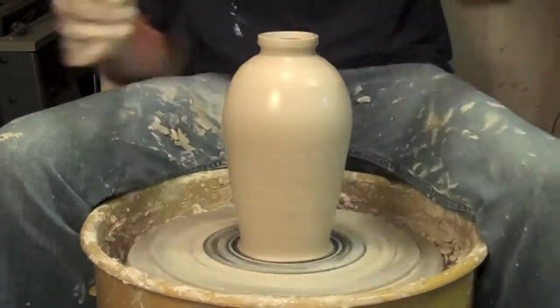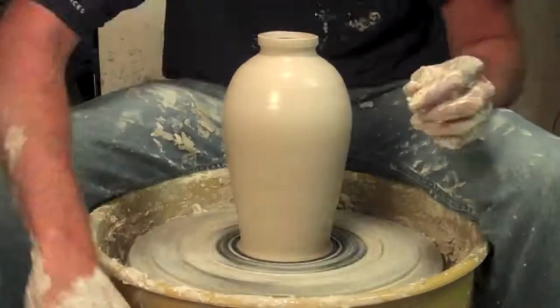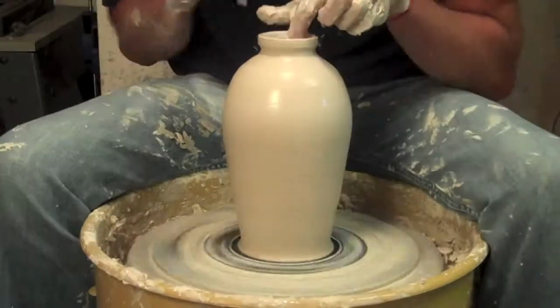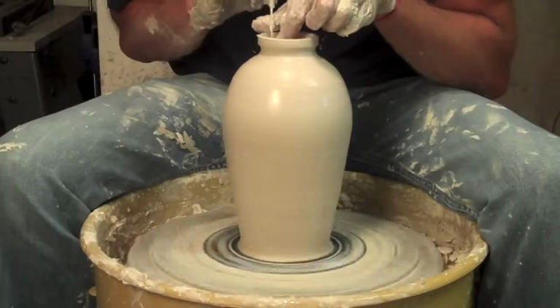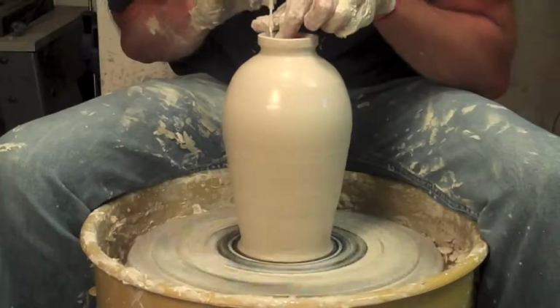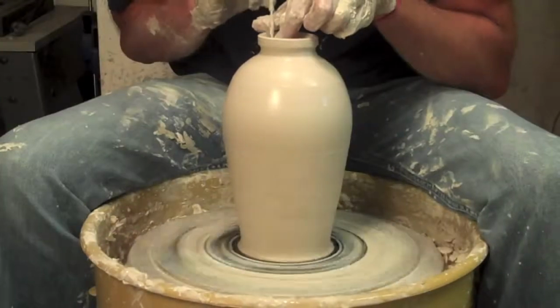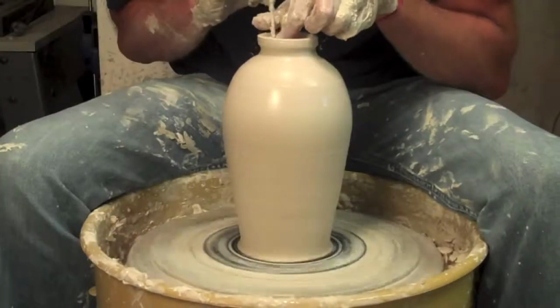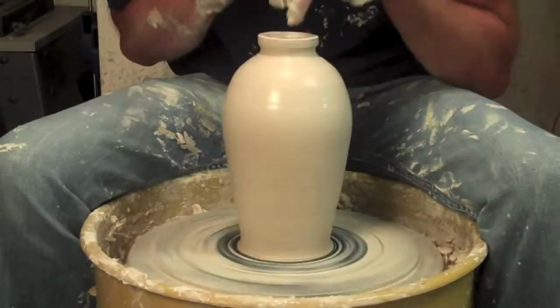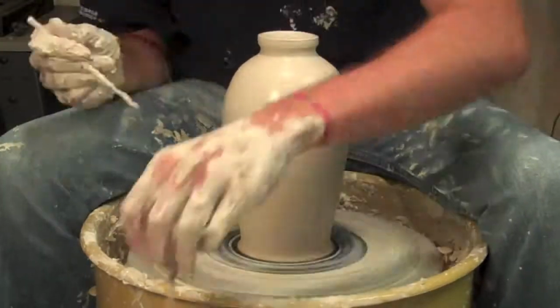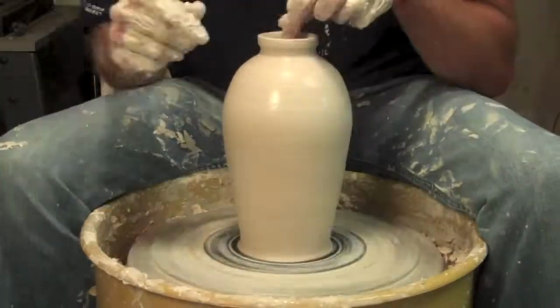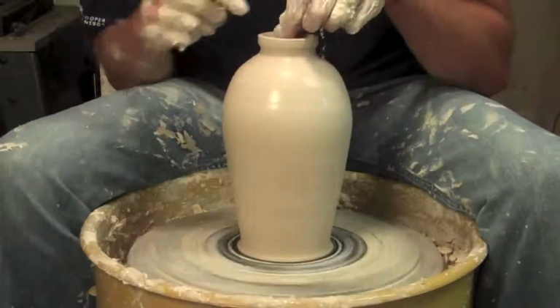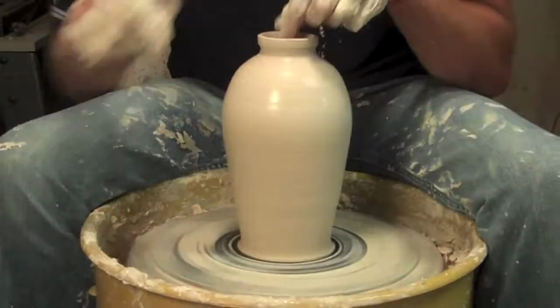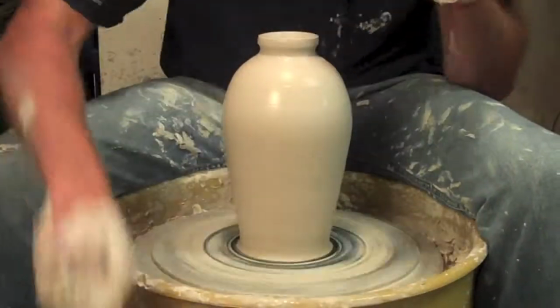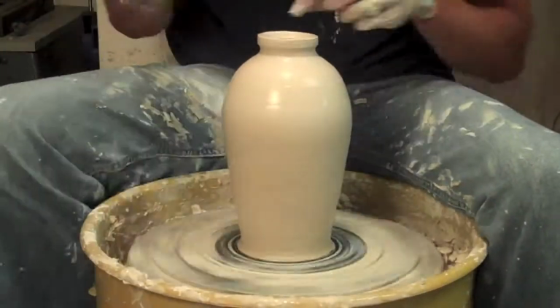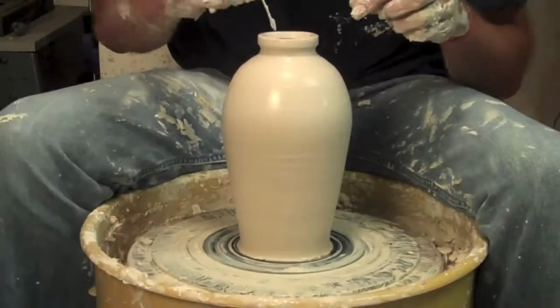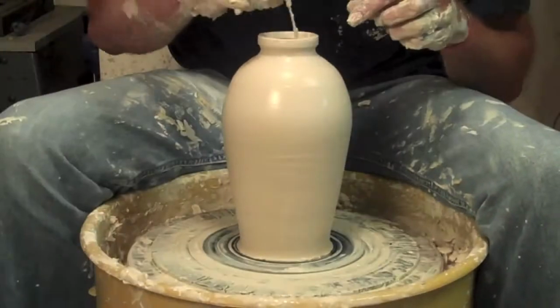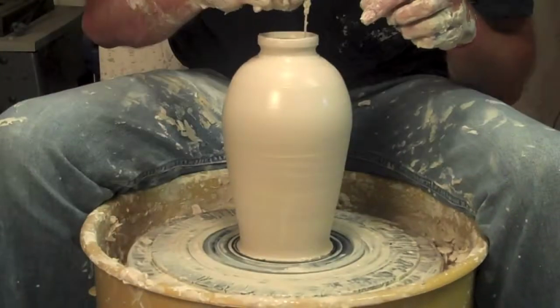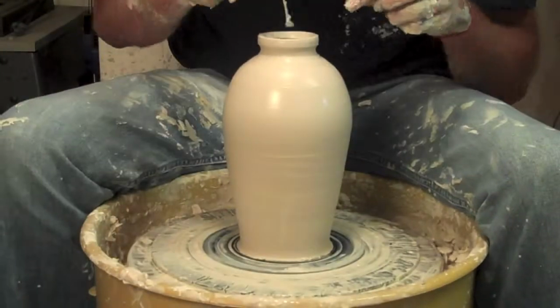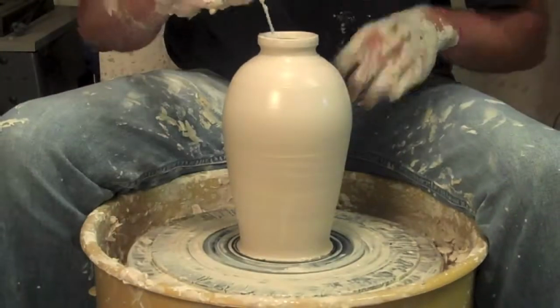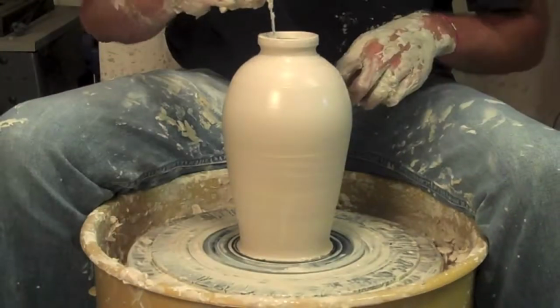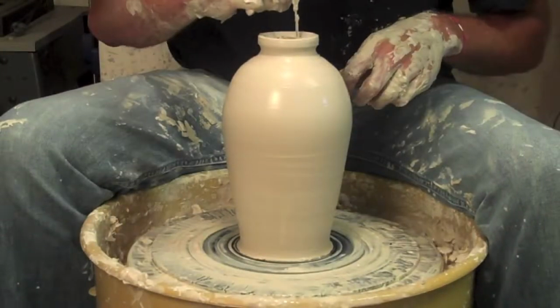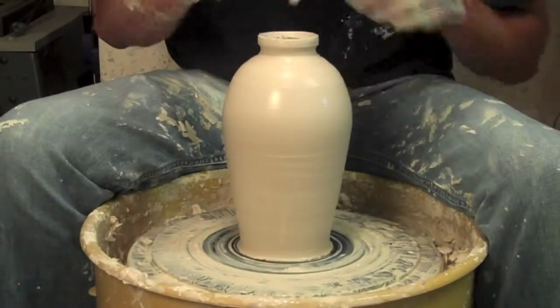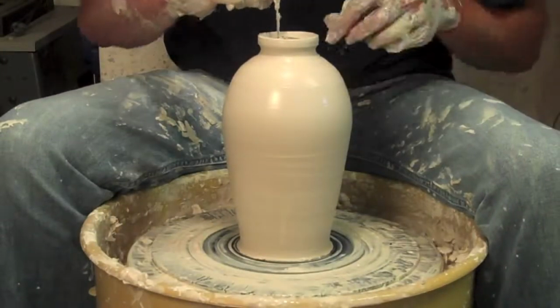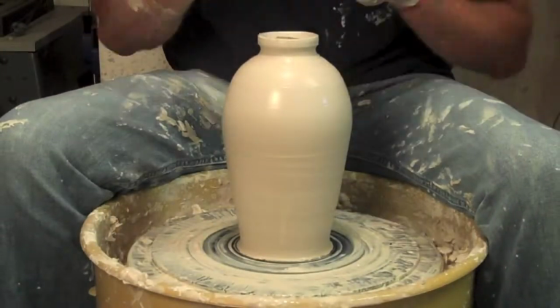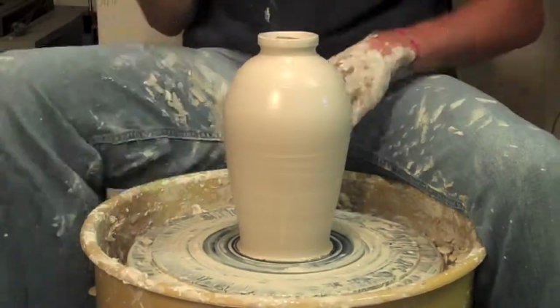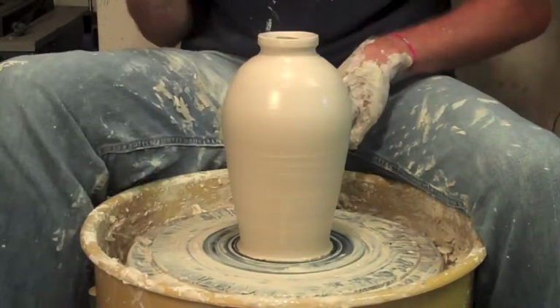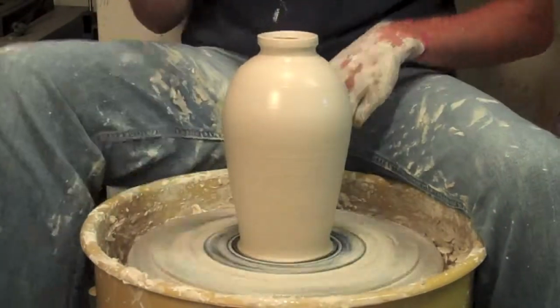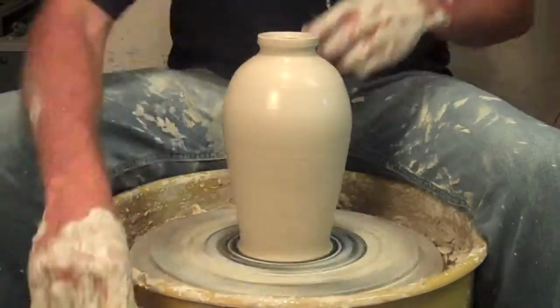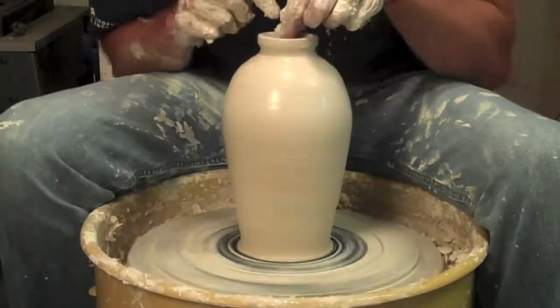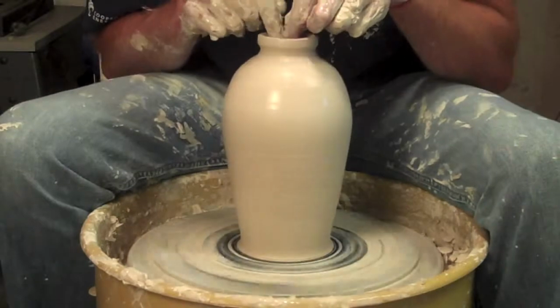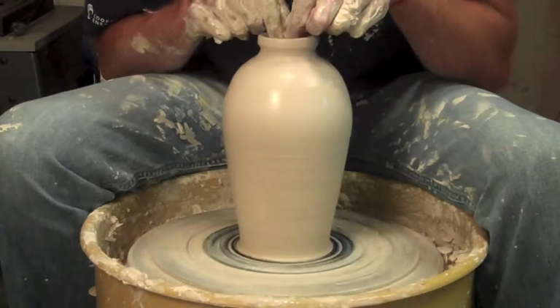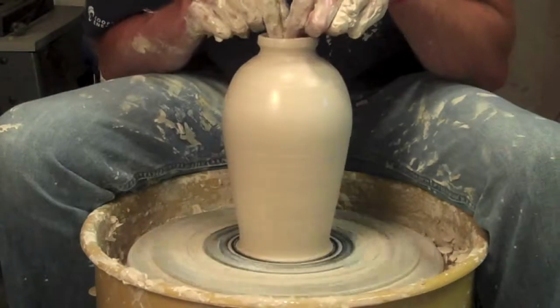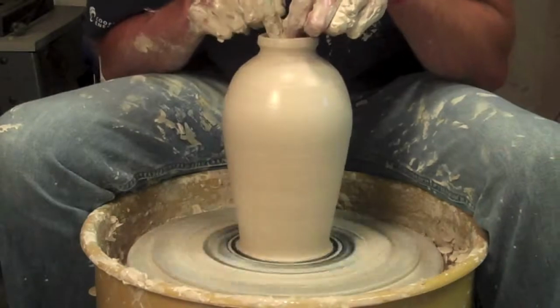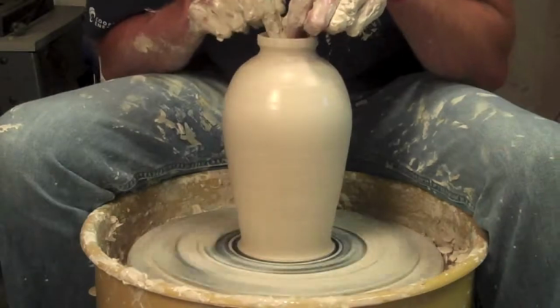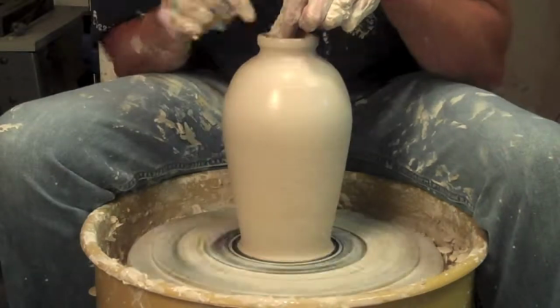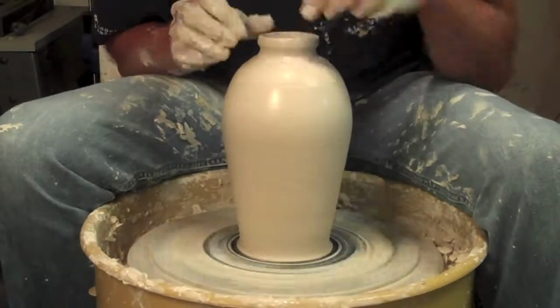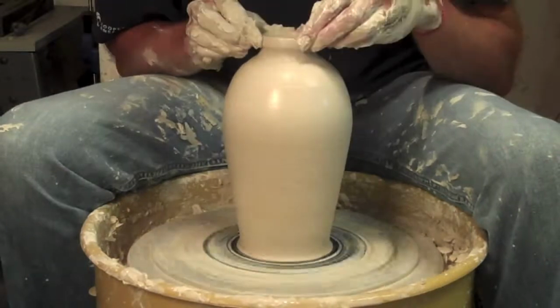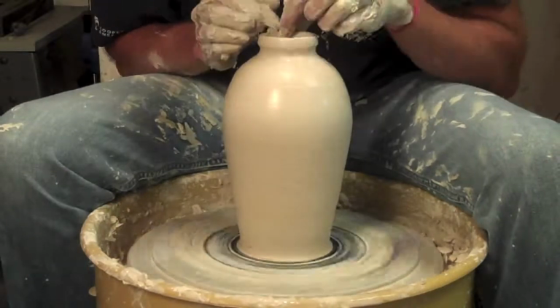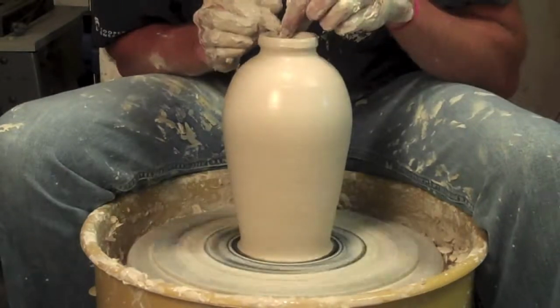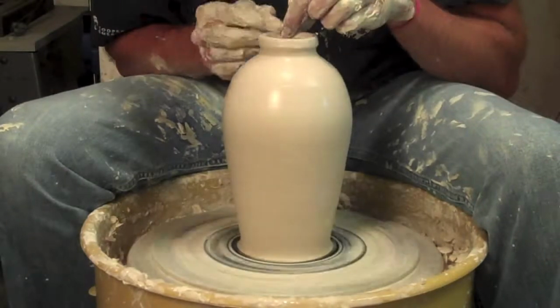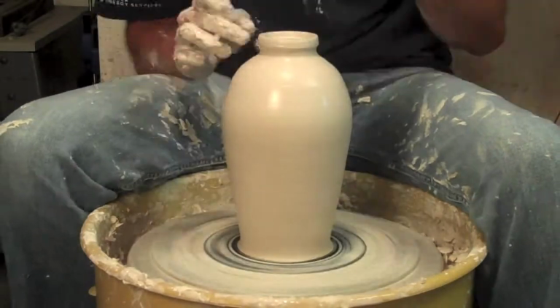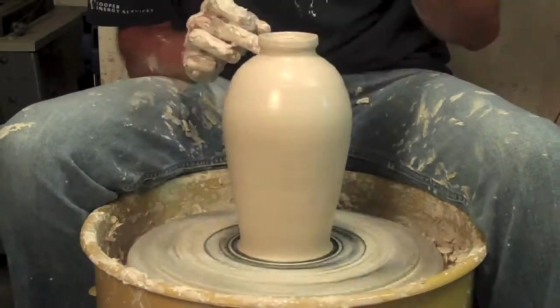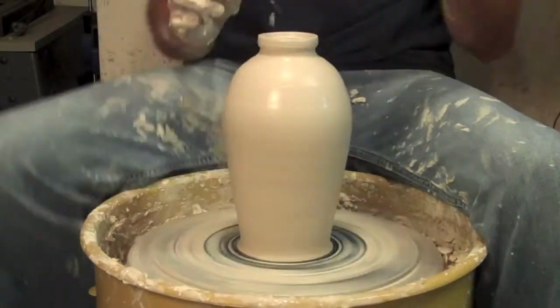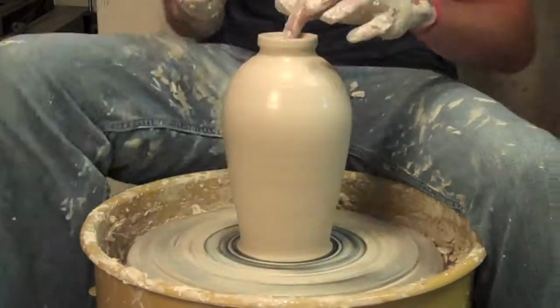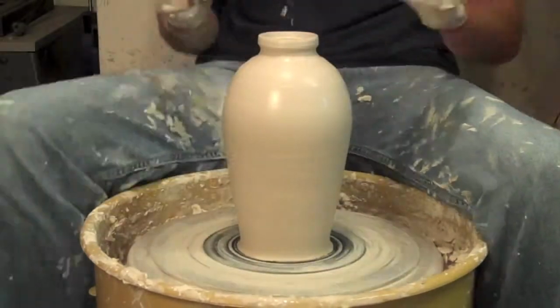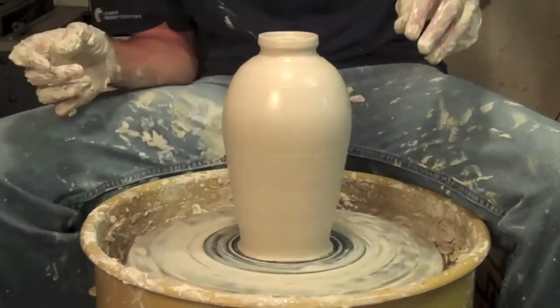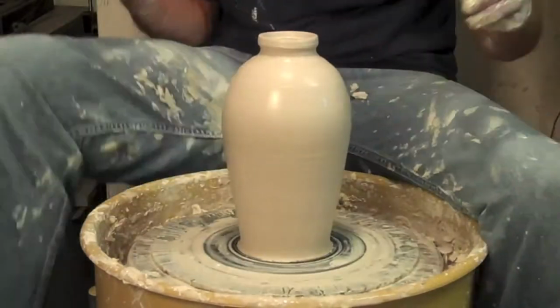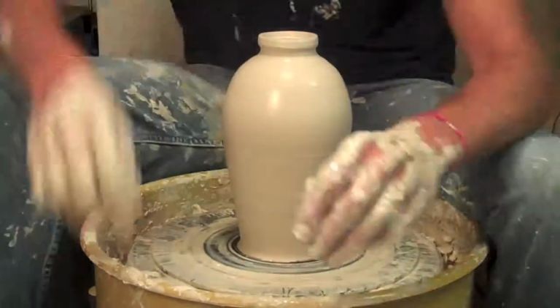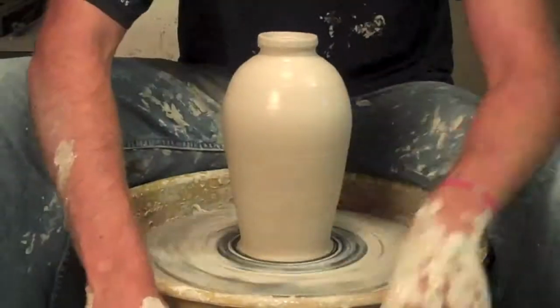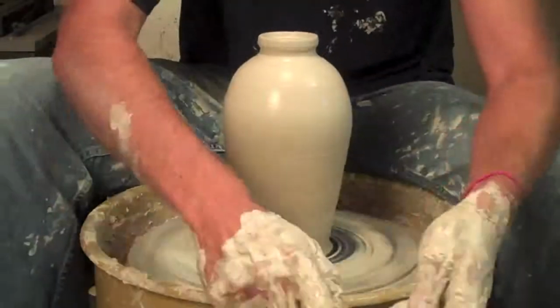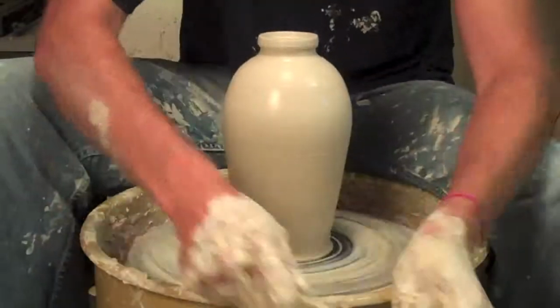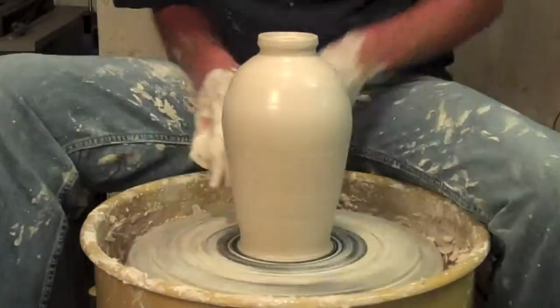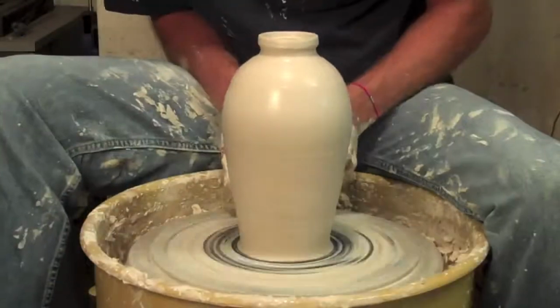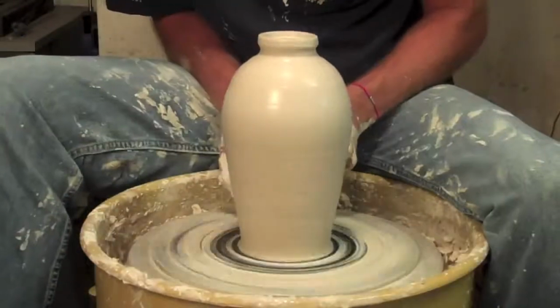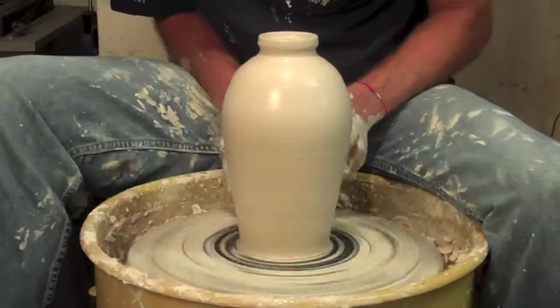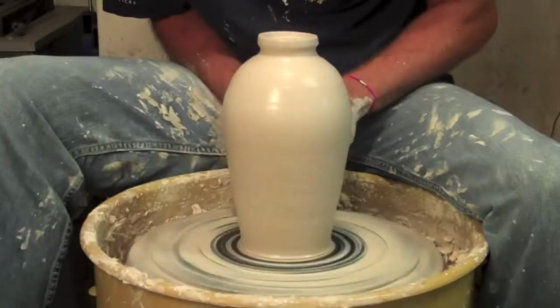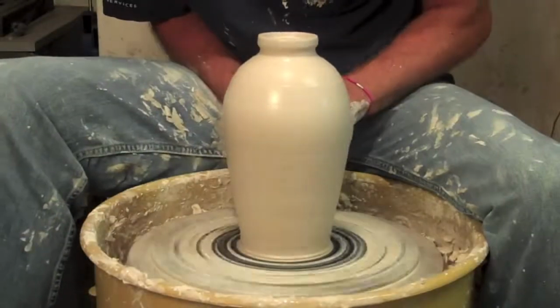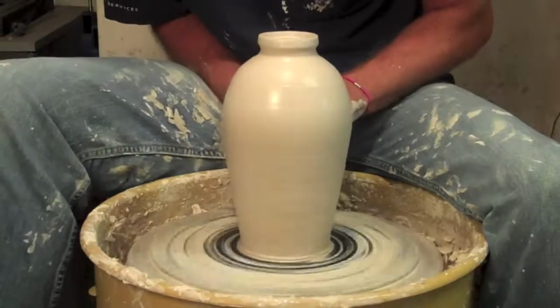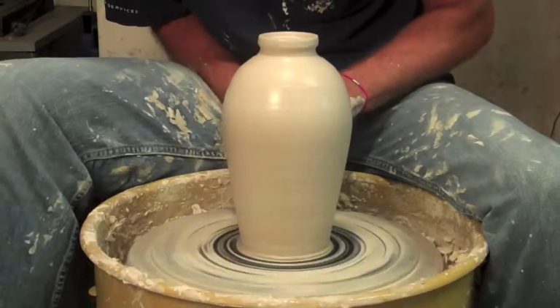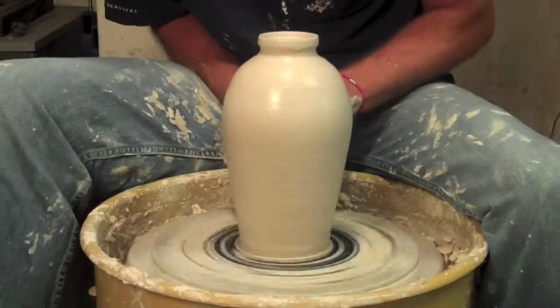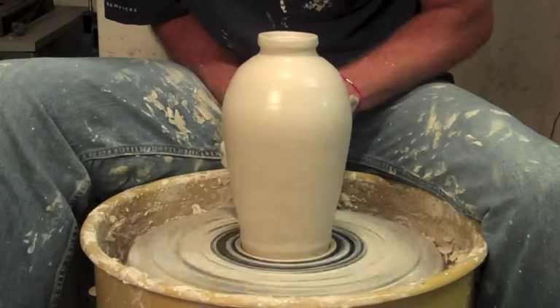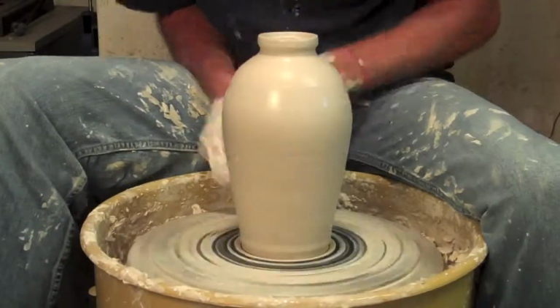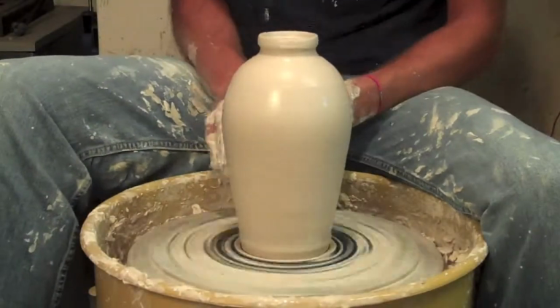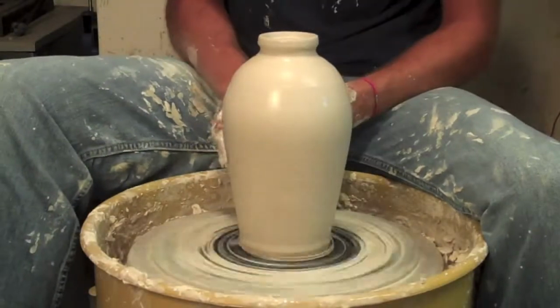A little decorative element there, and that's it. Cutting away some of this clay at the bottom.